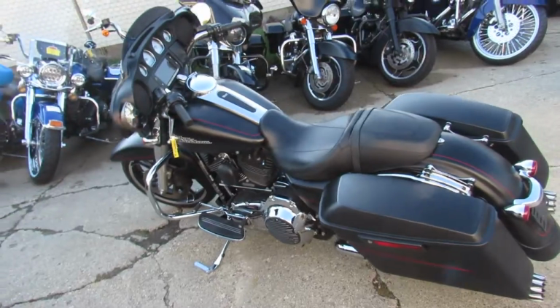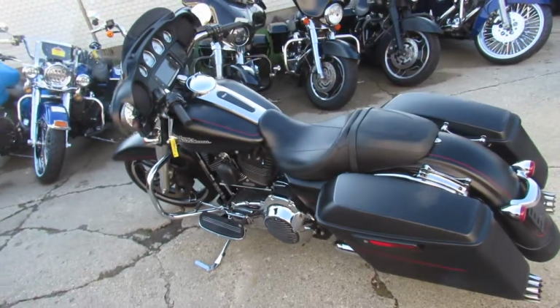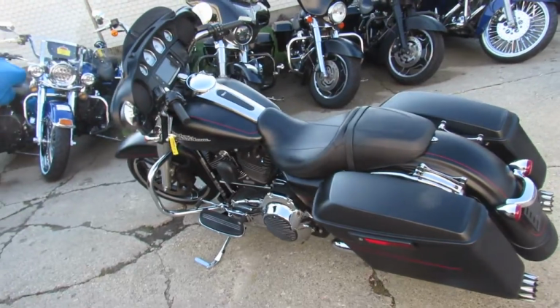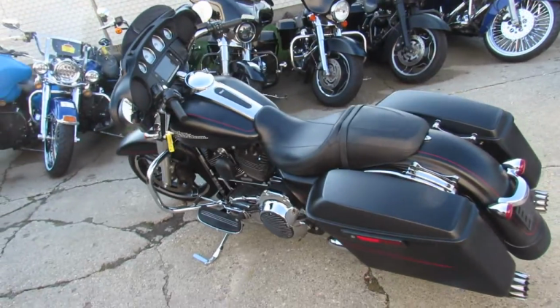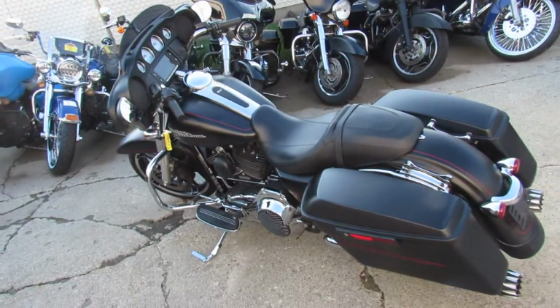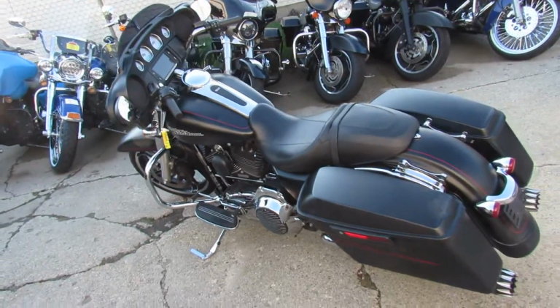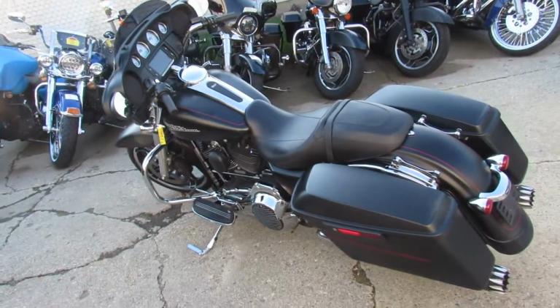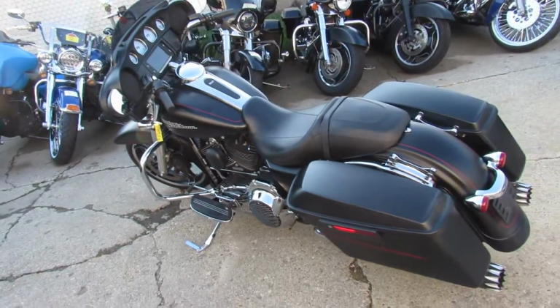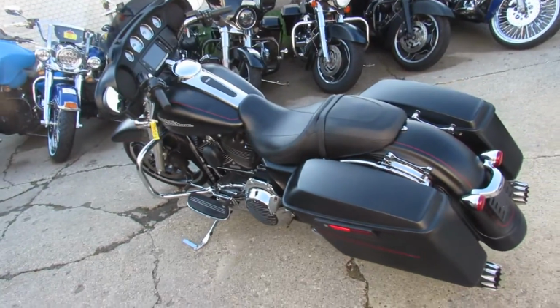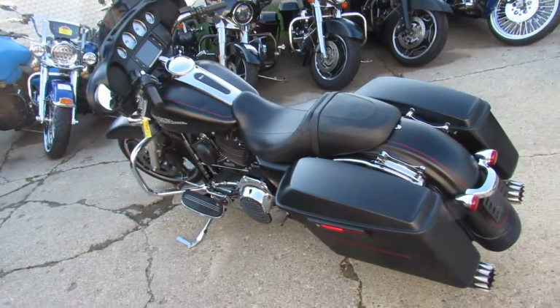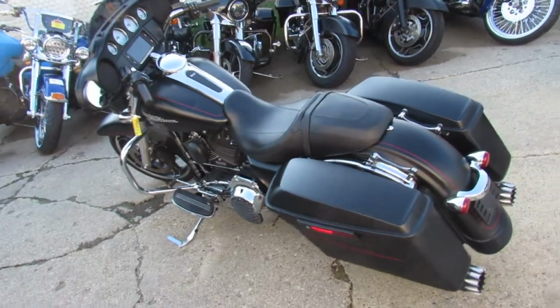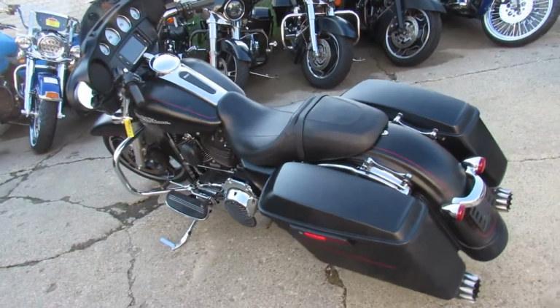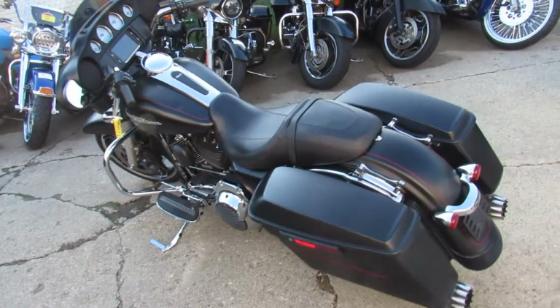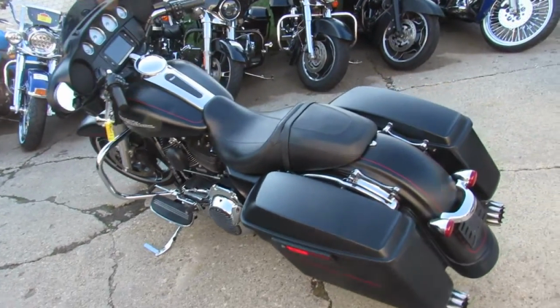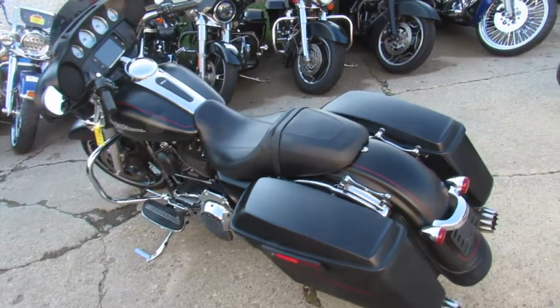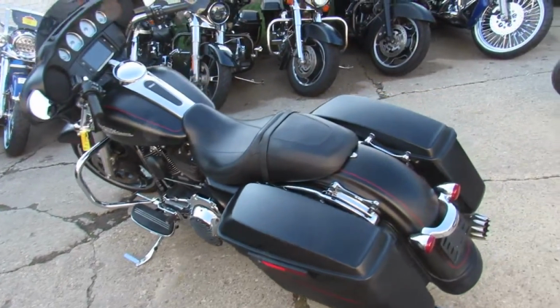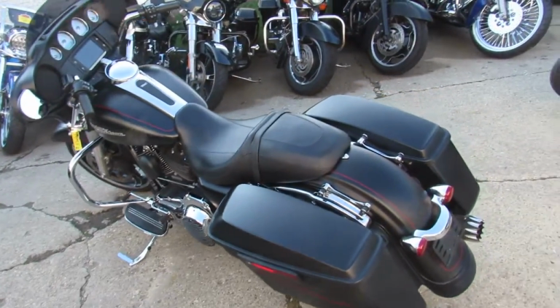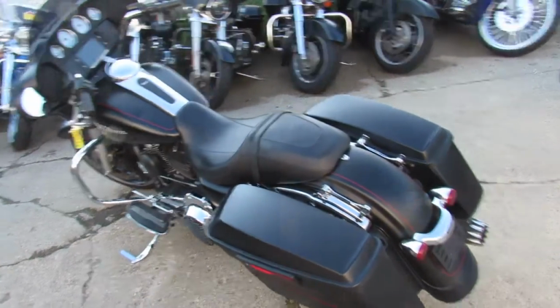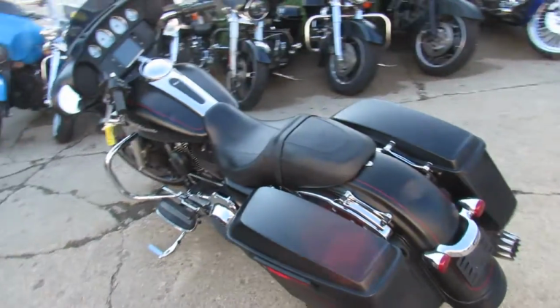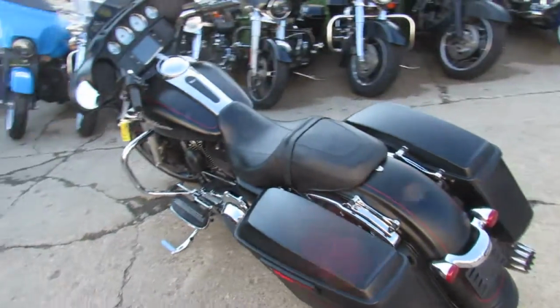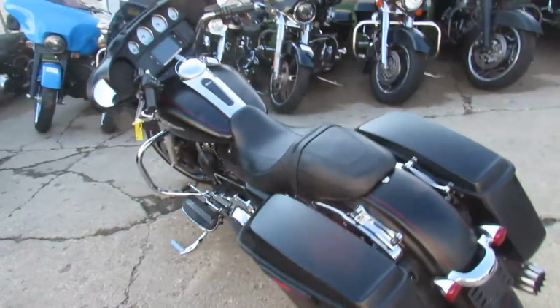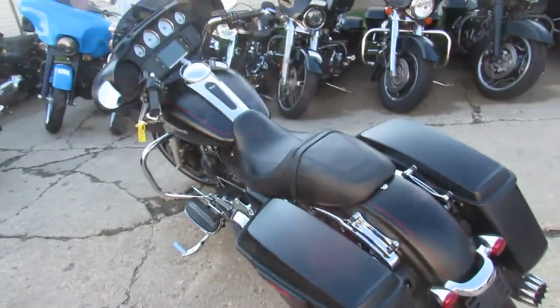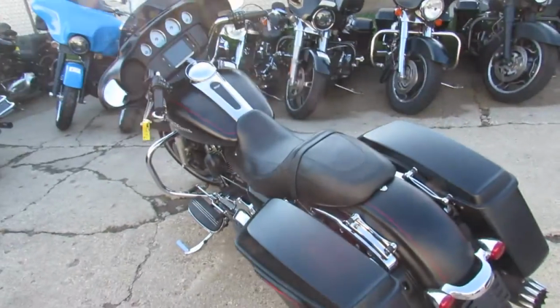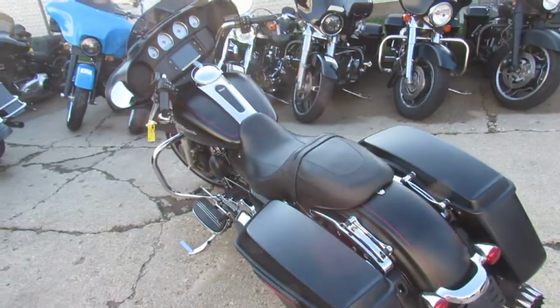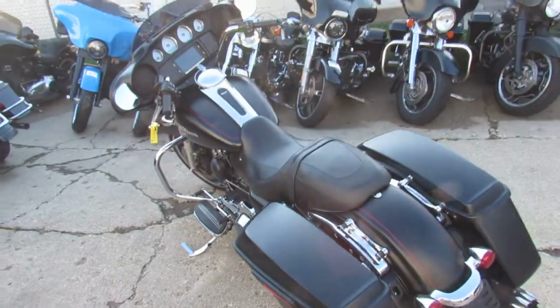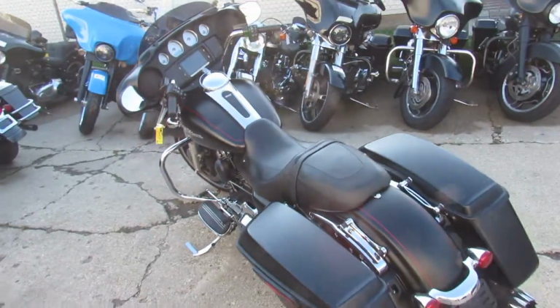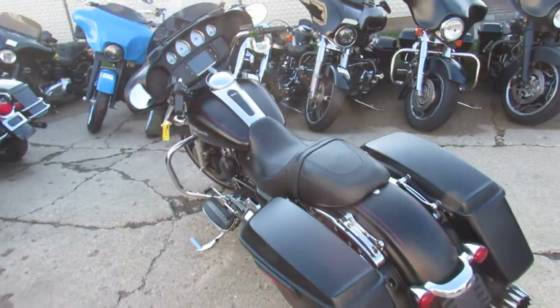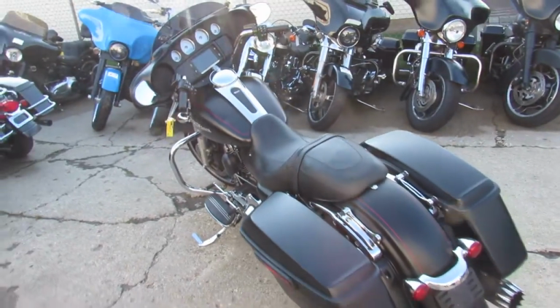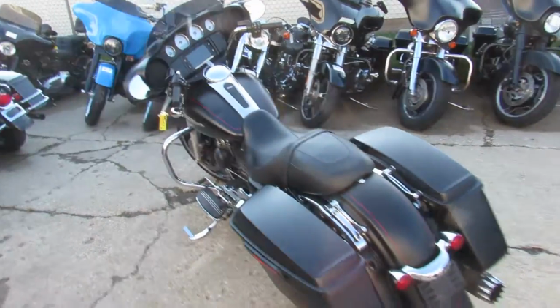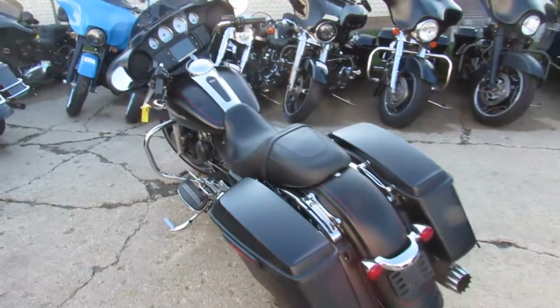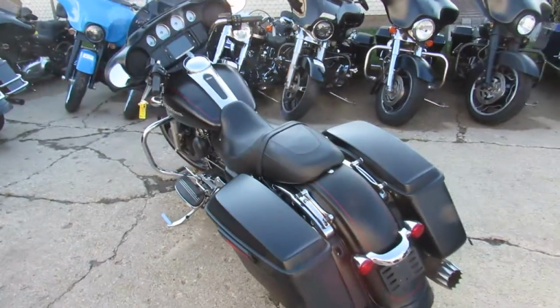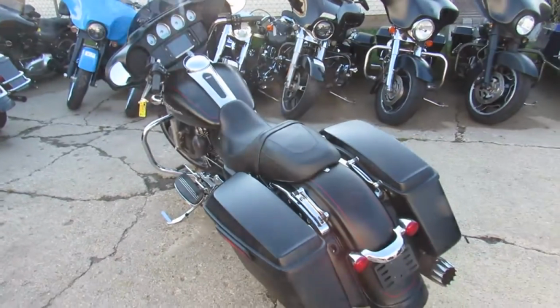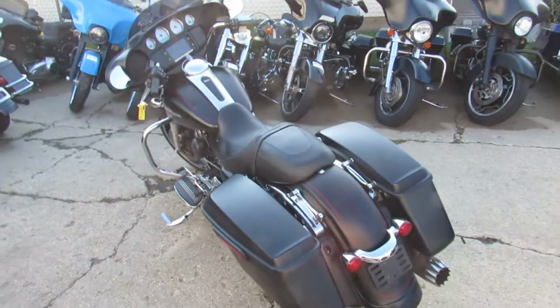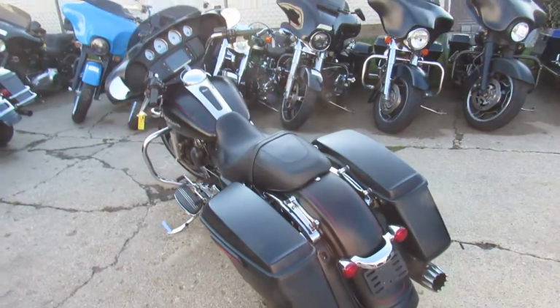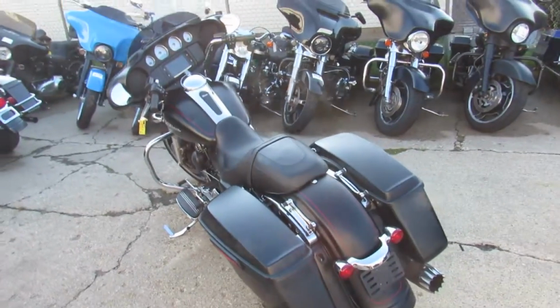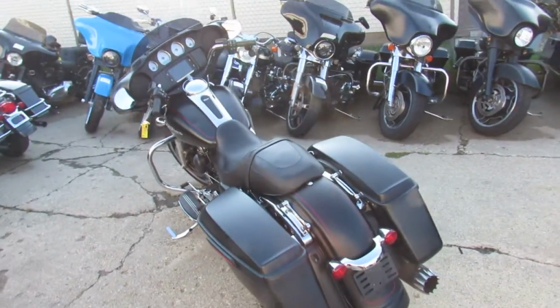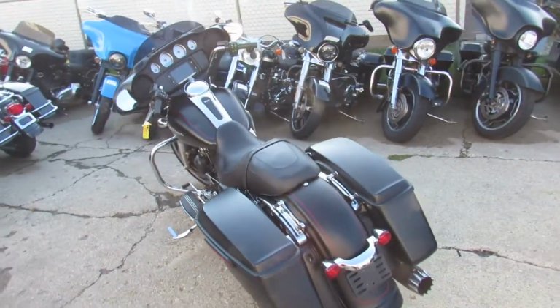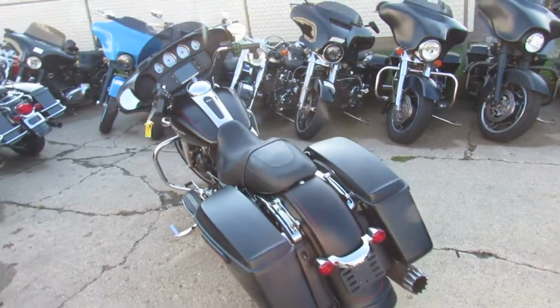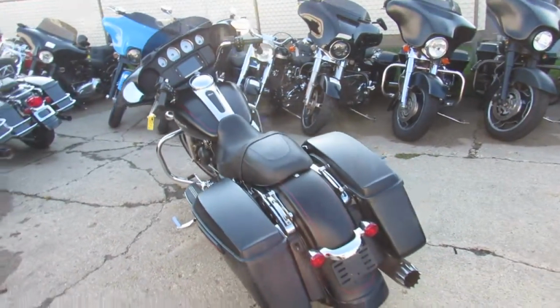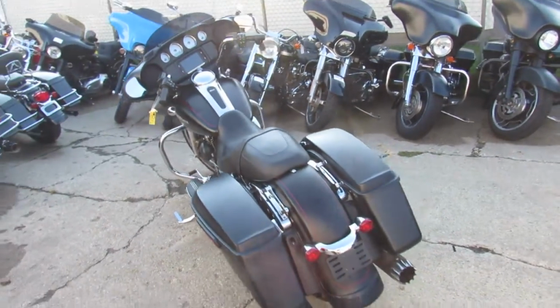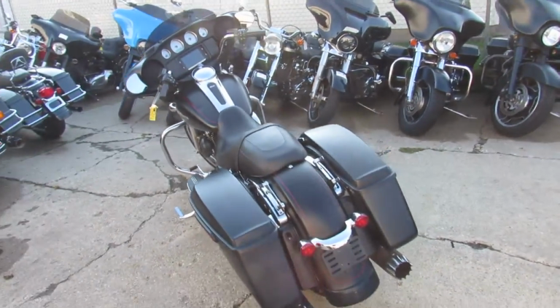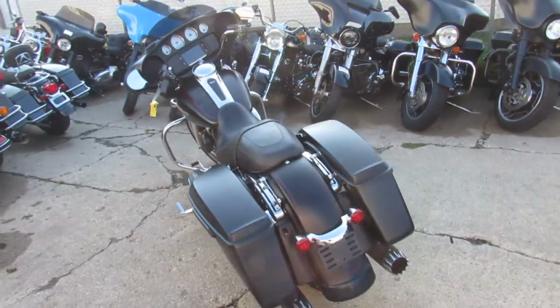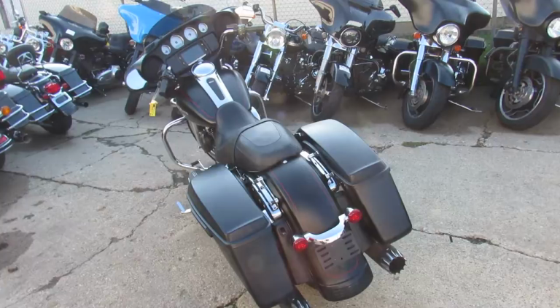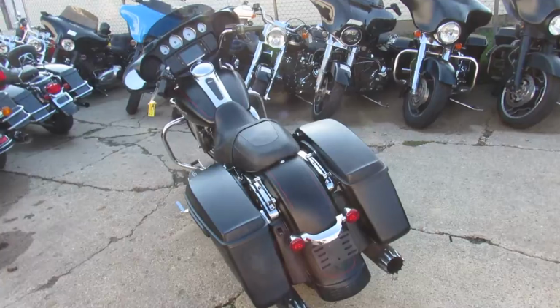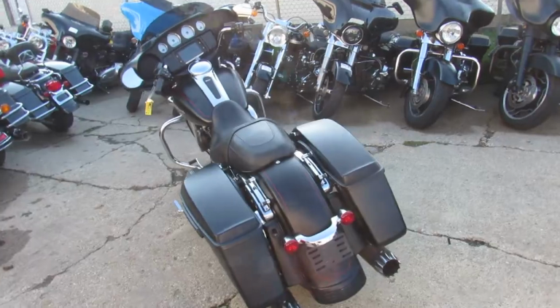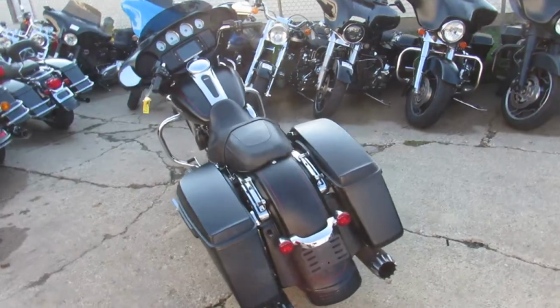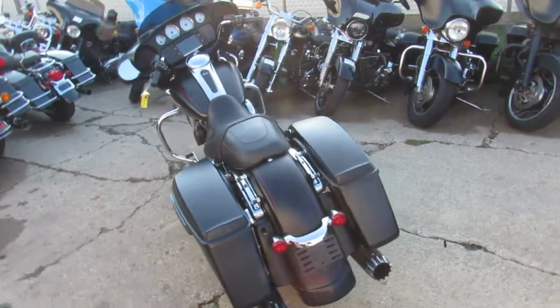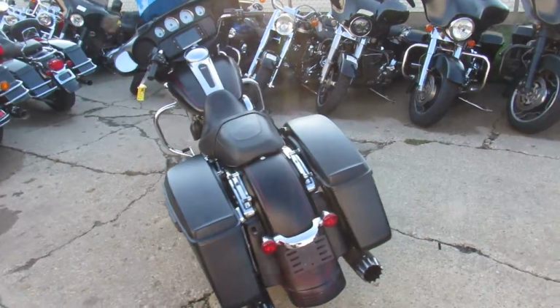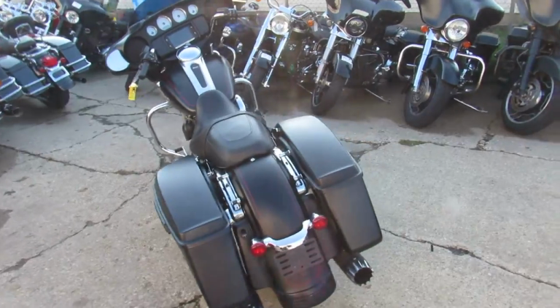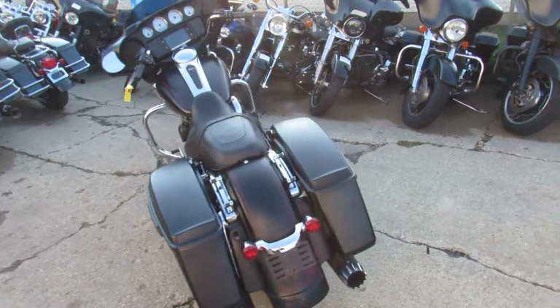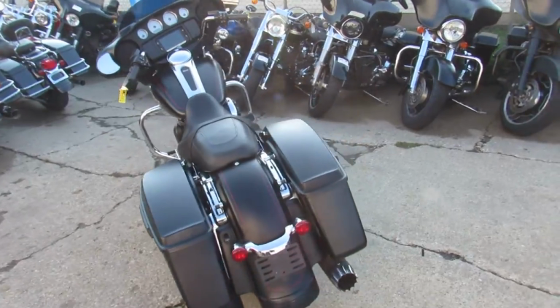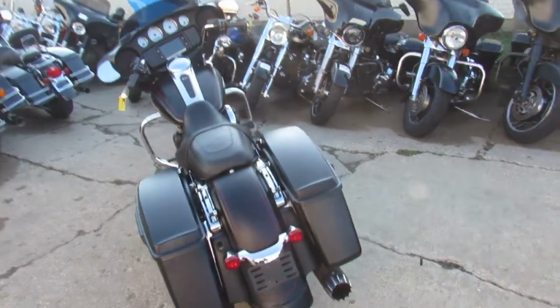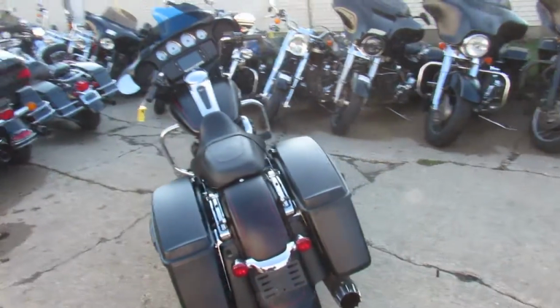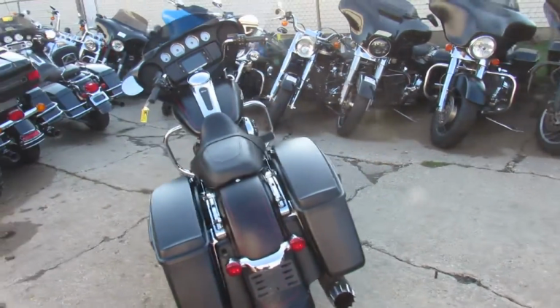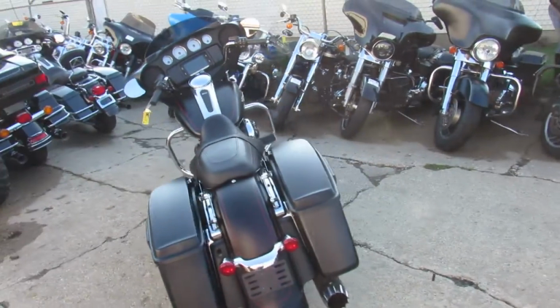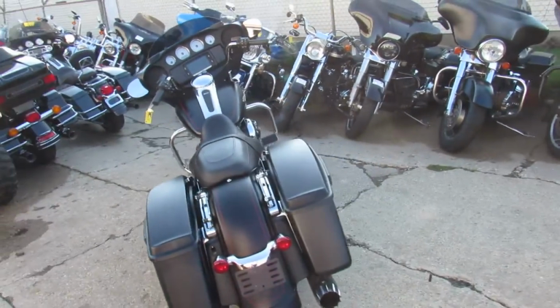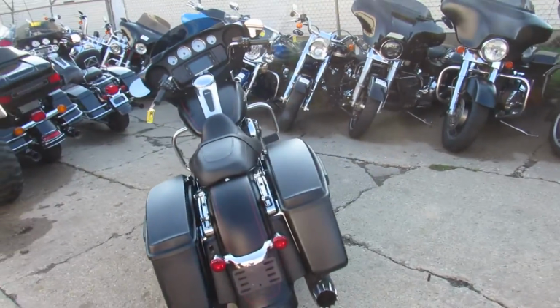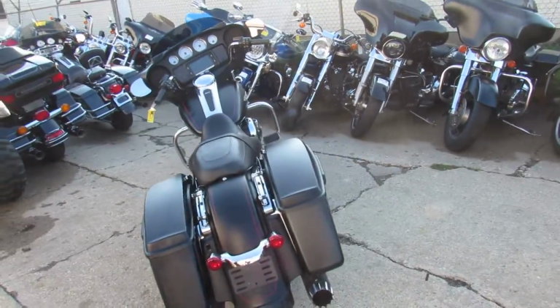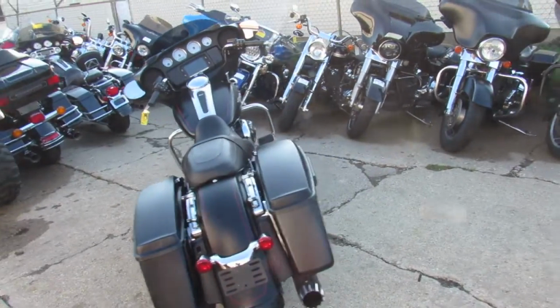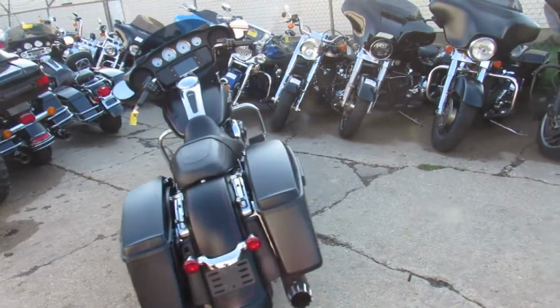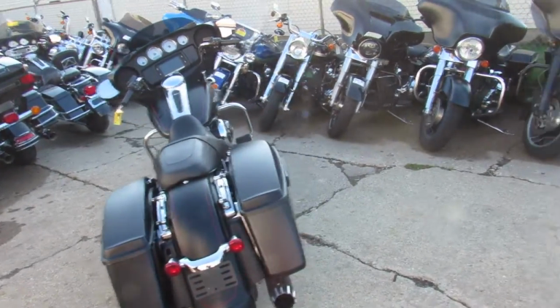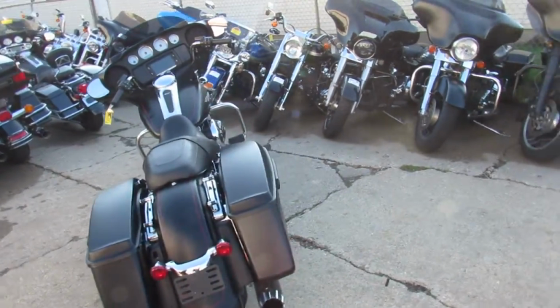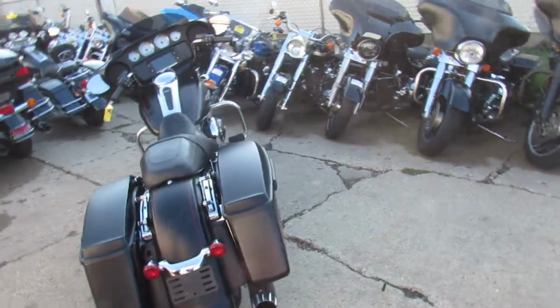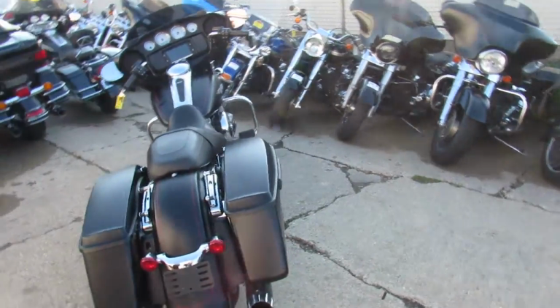Hey guys, ApprovalPowerSports.com here, doing some videos on the used bikes we got for sale — over 400 used Harleys in the showroom.